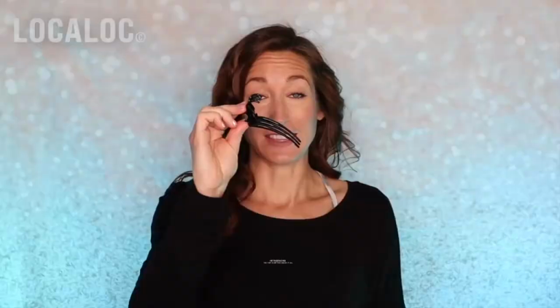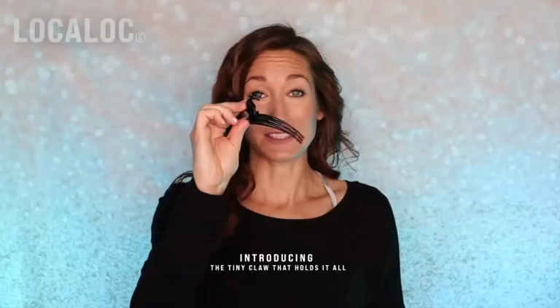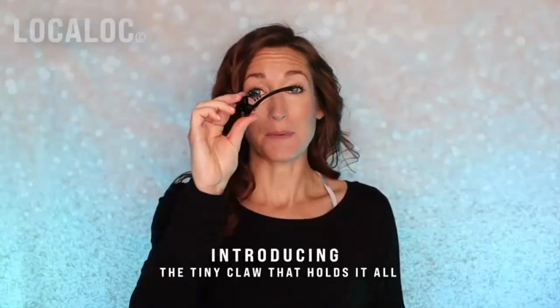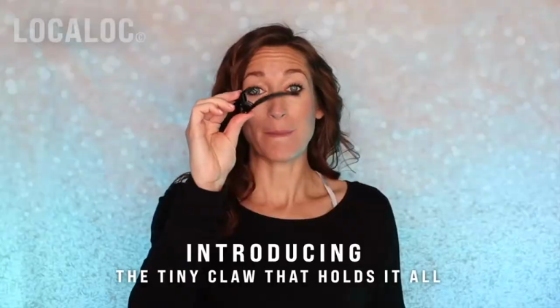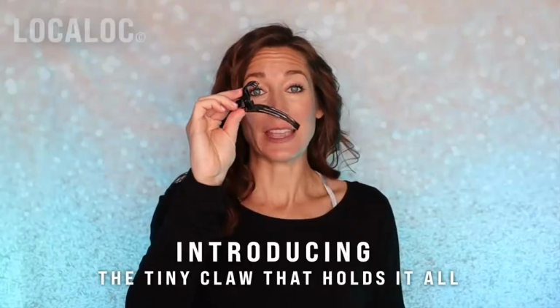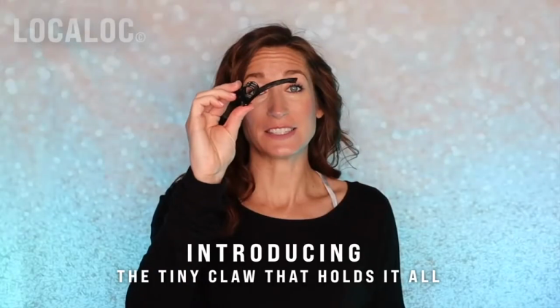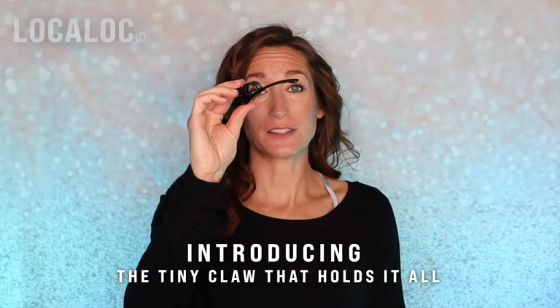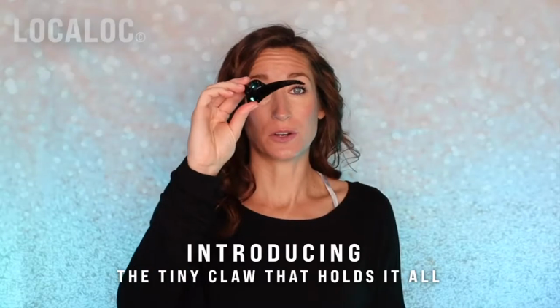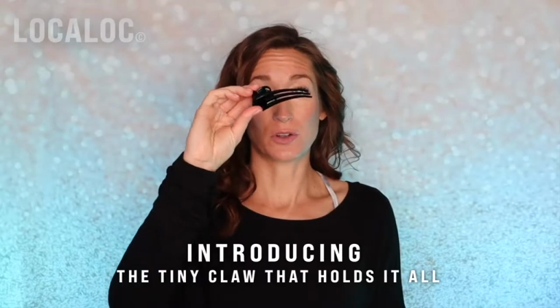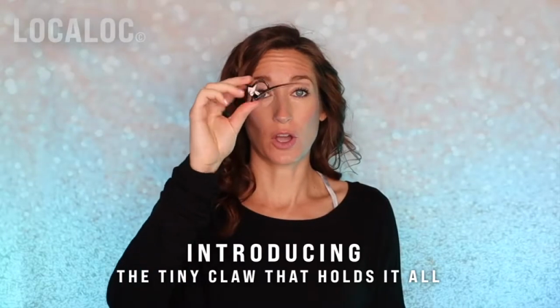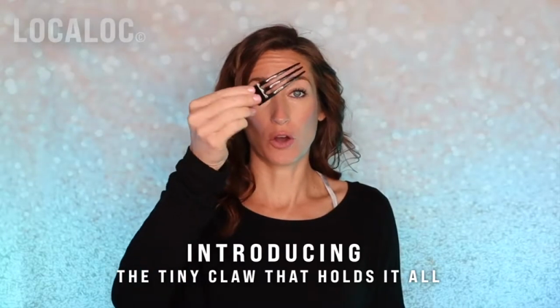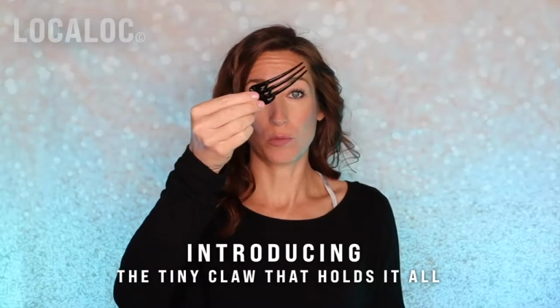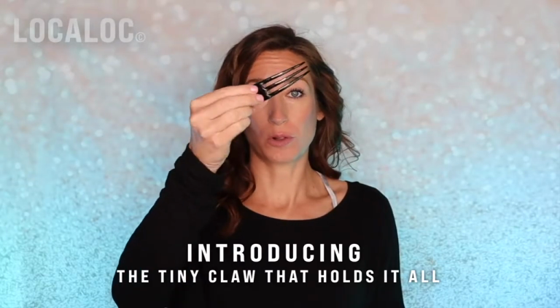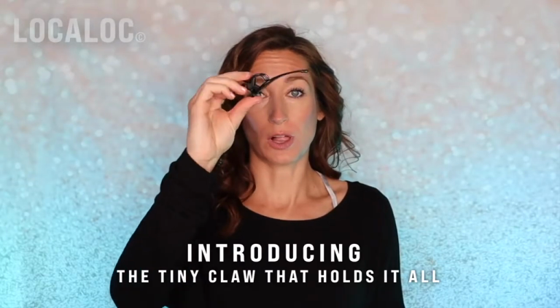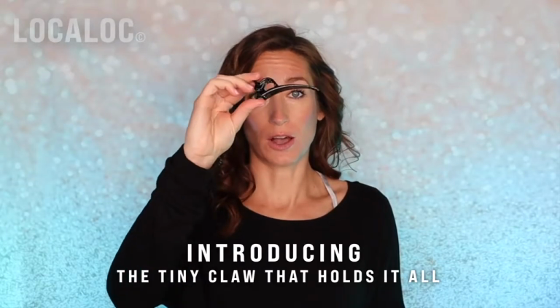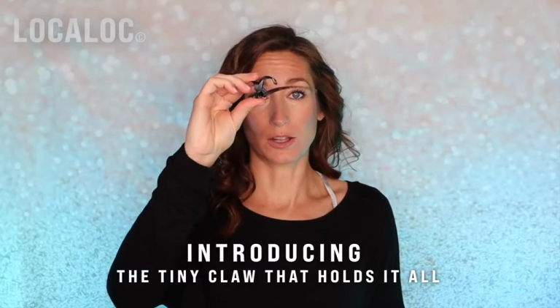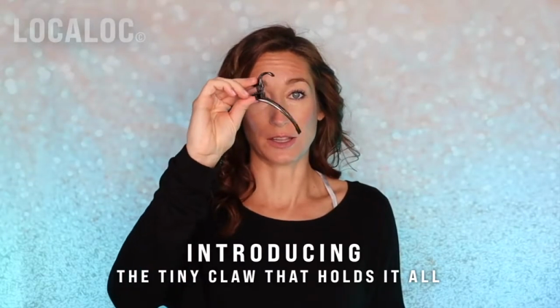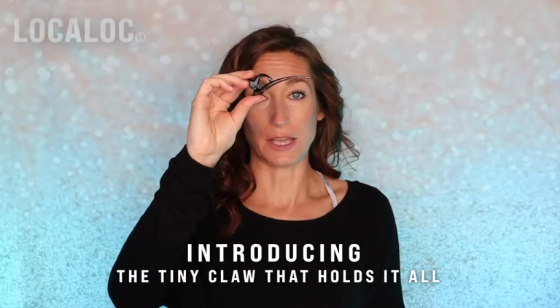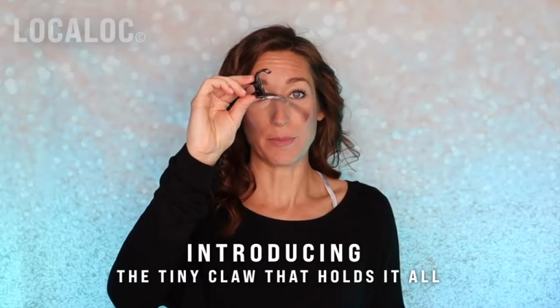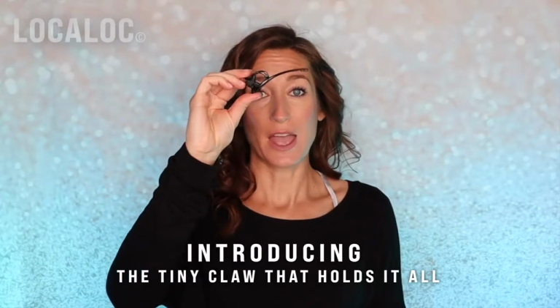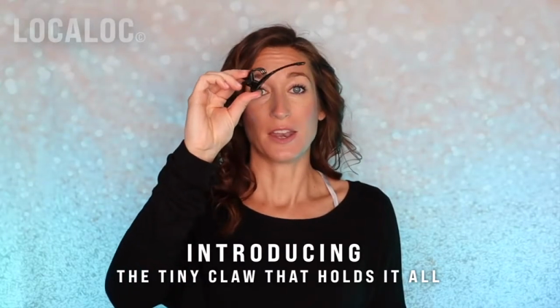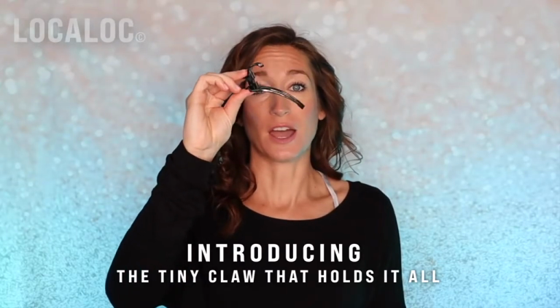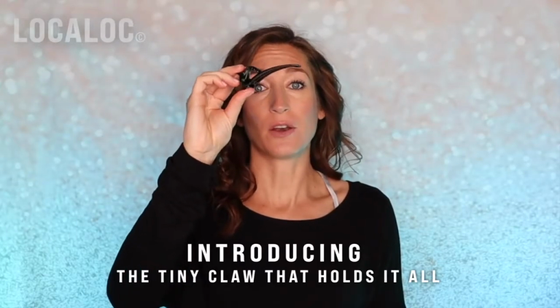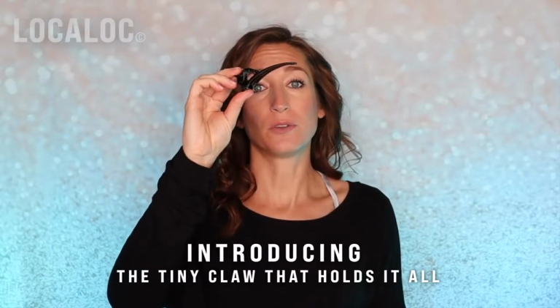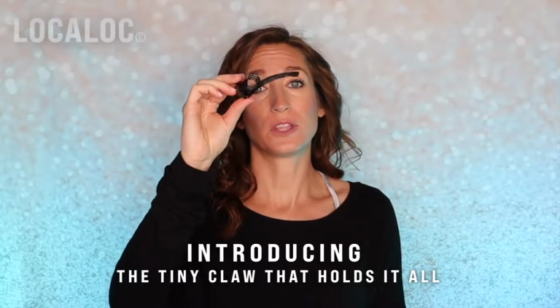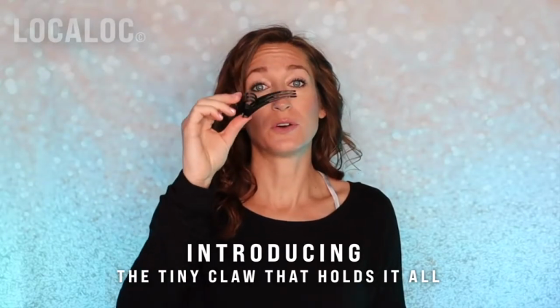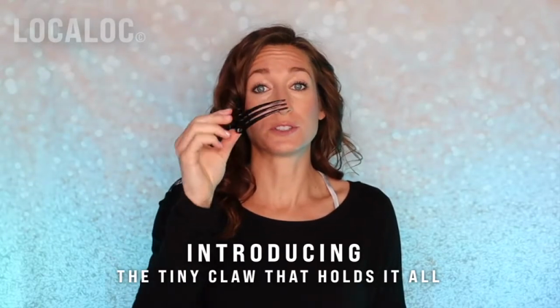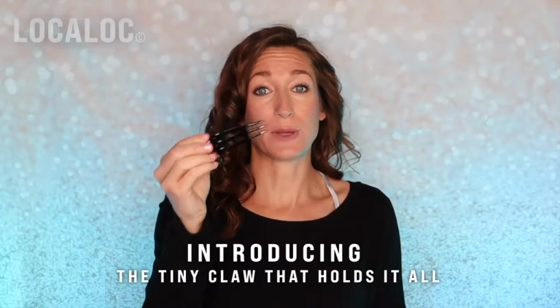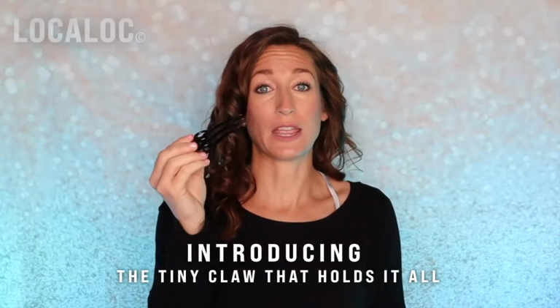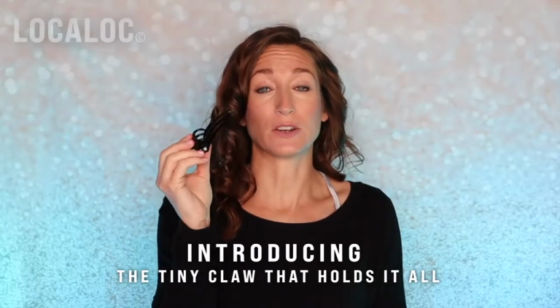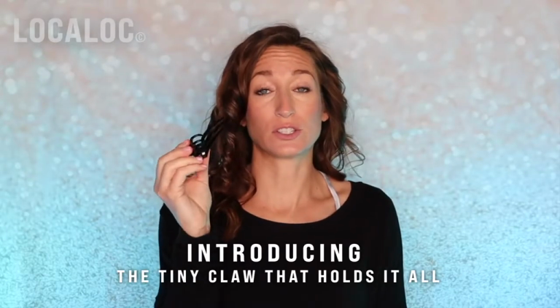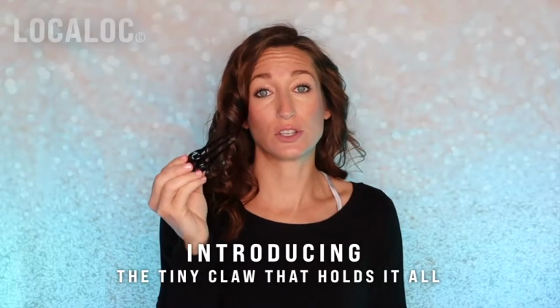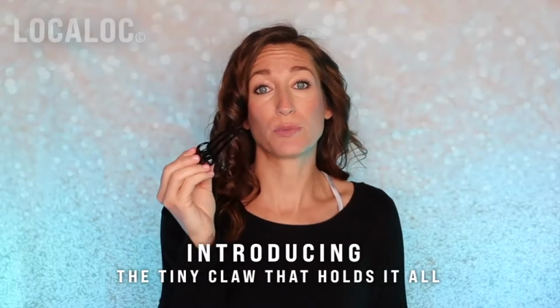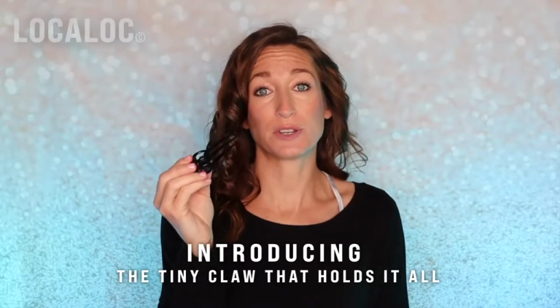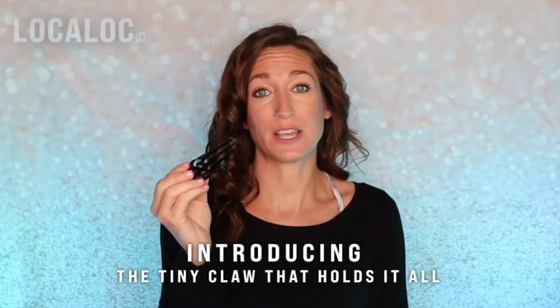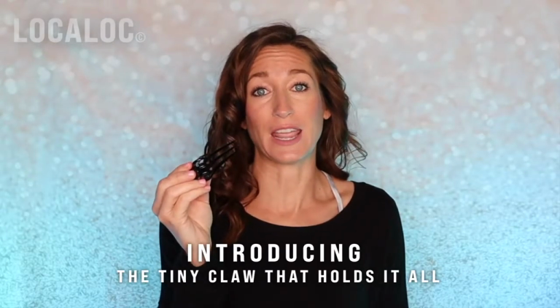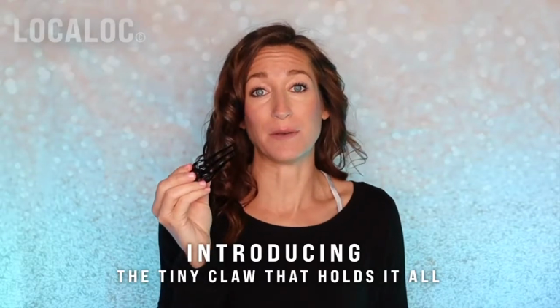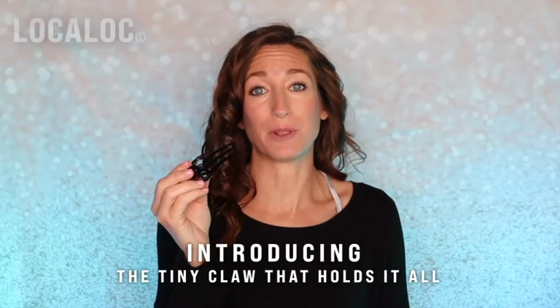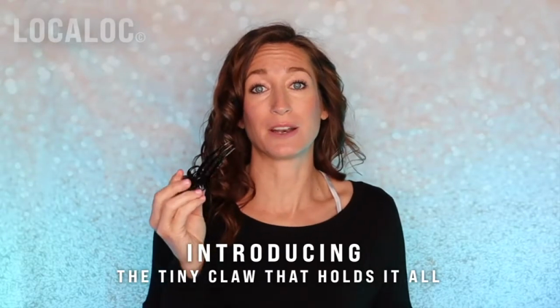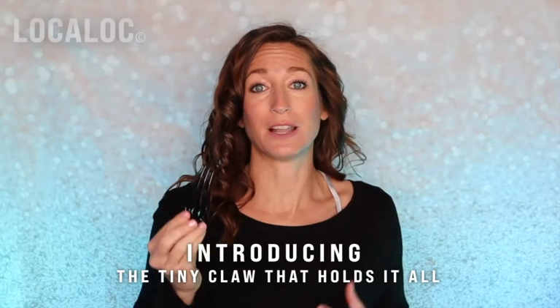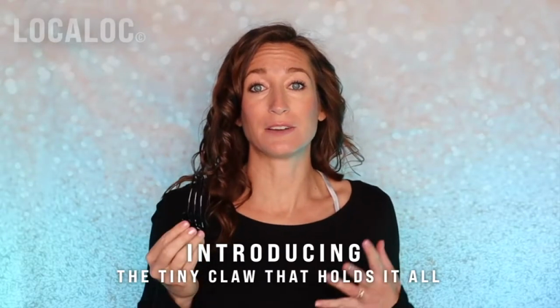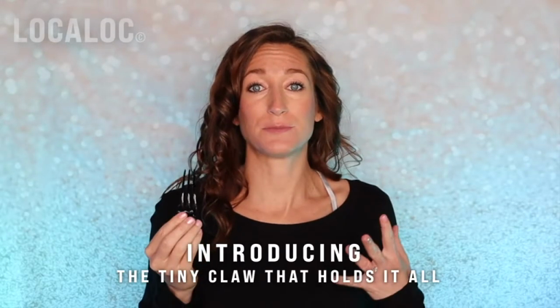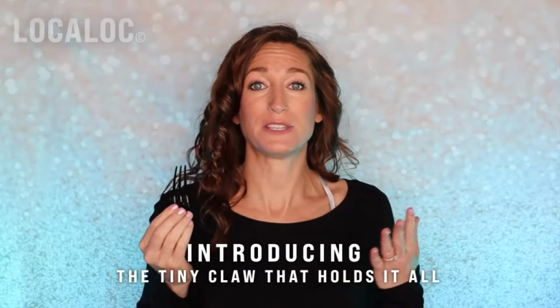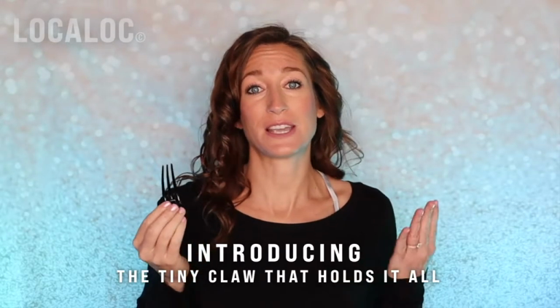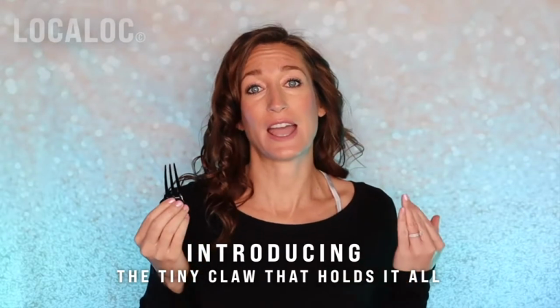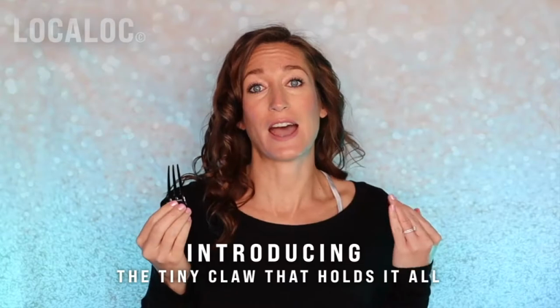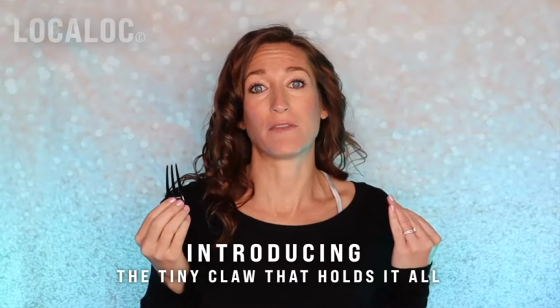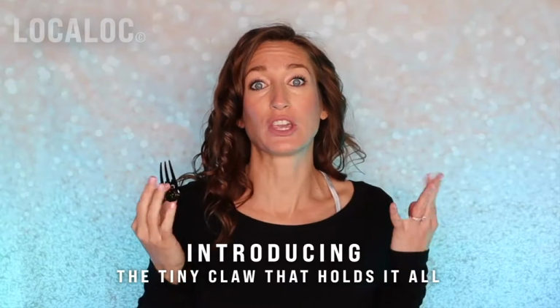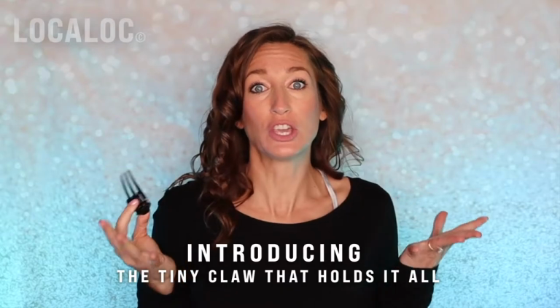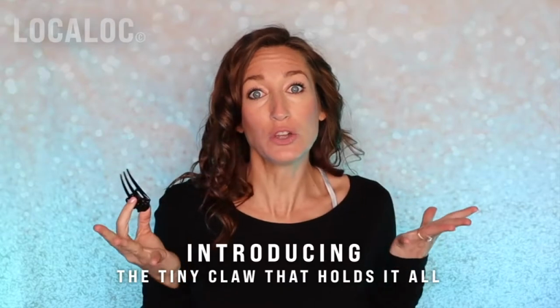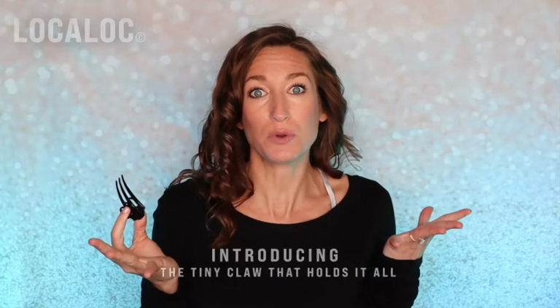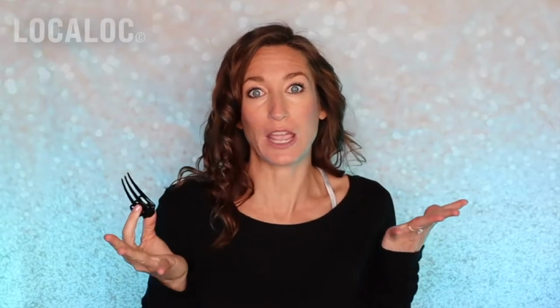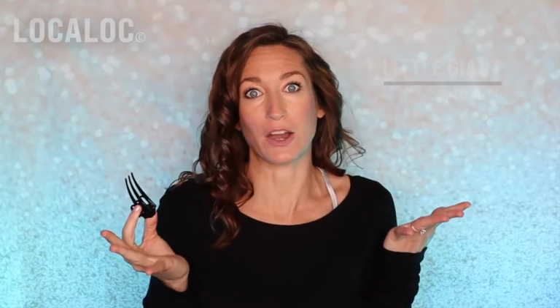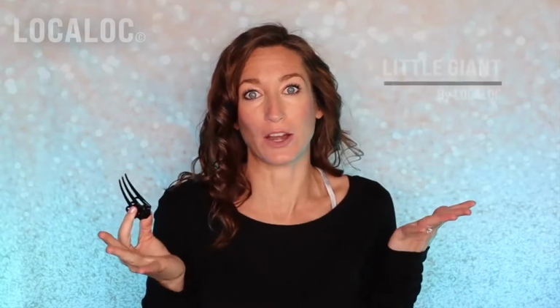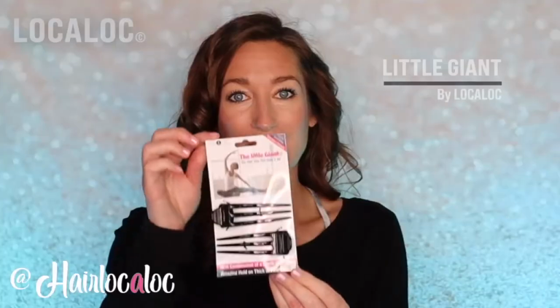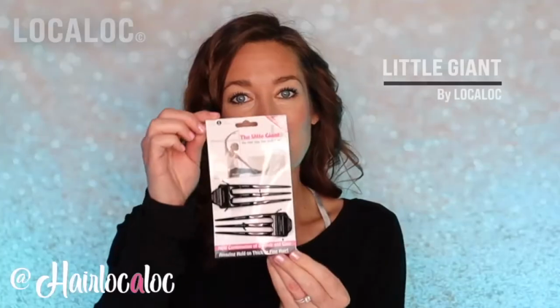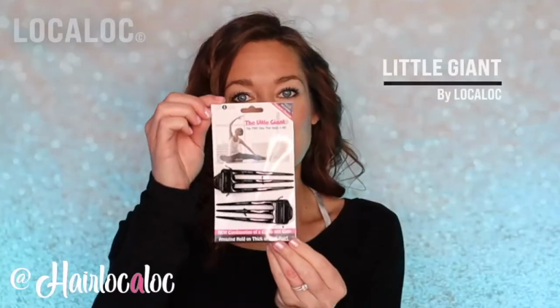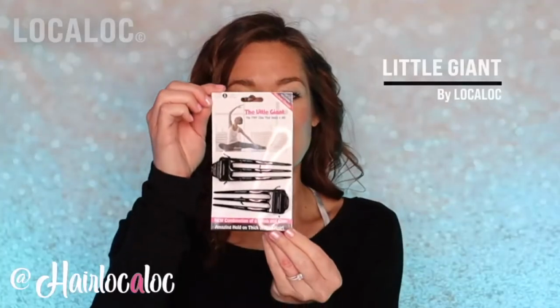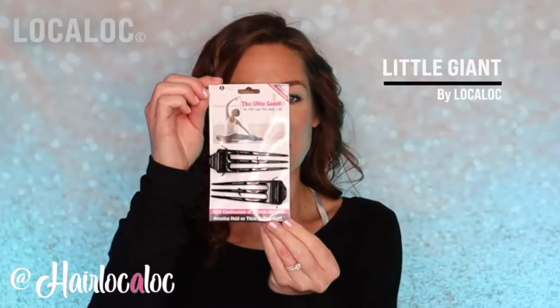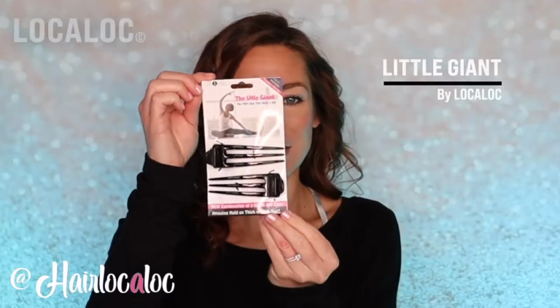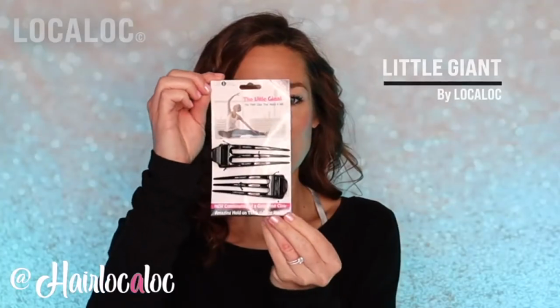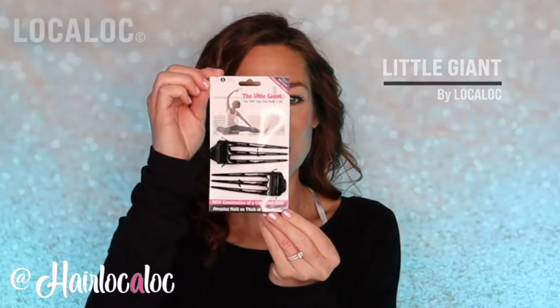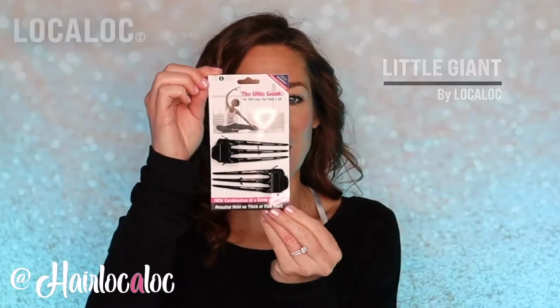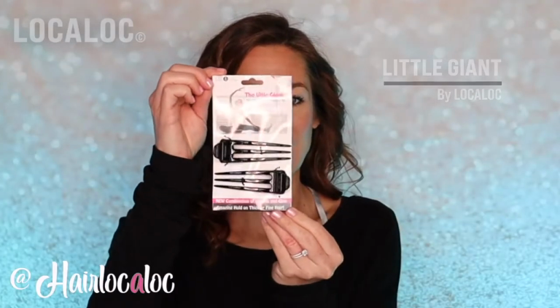This amazing little comb-claw clip not only holds my hair super tight, but it allows me to have cute hair — the Little Giant.